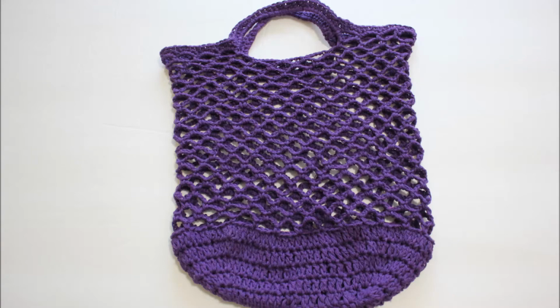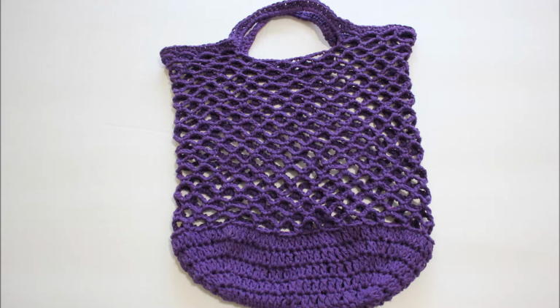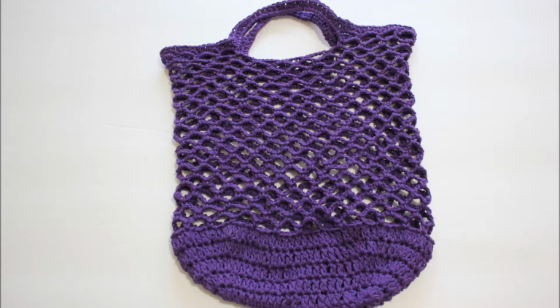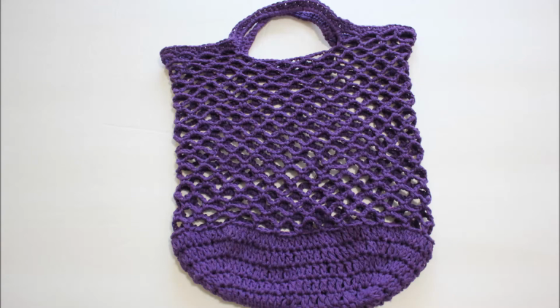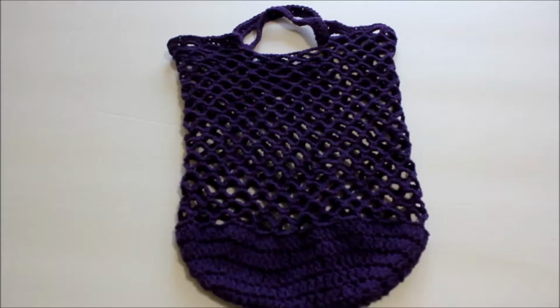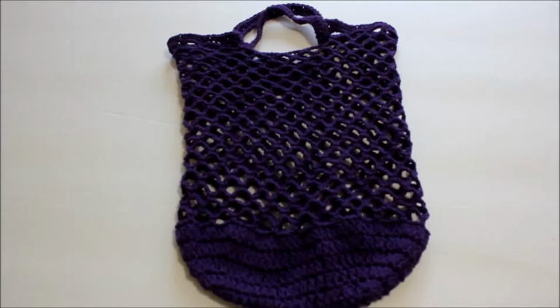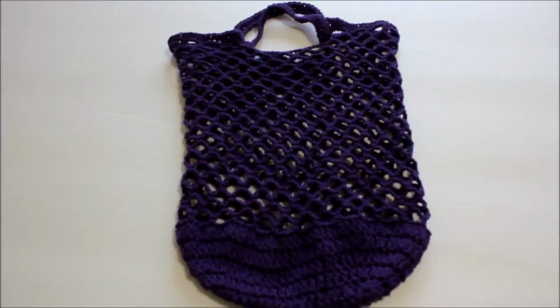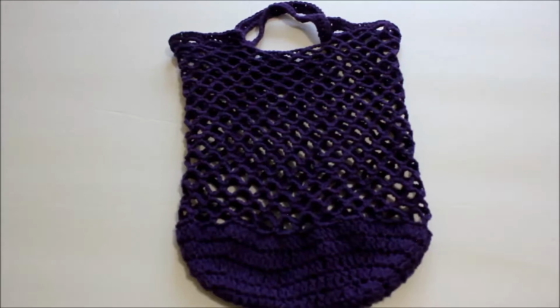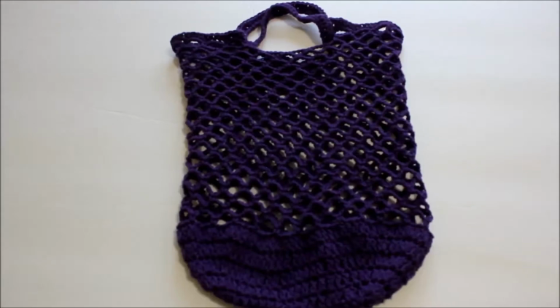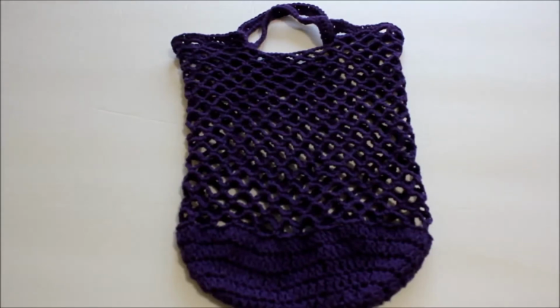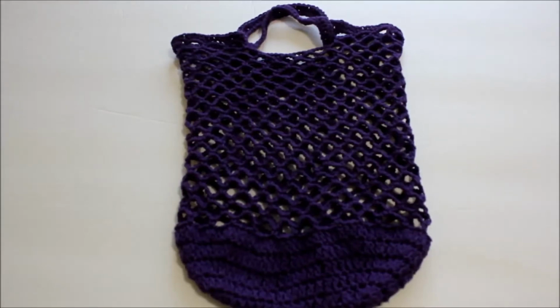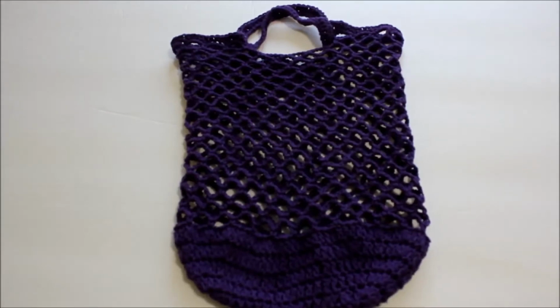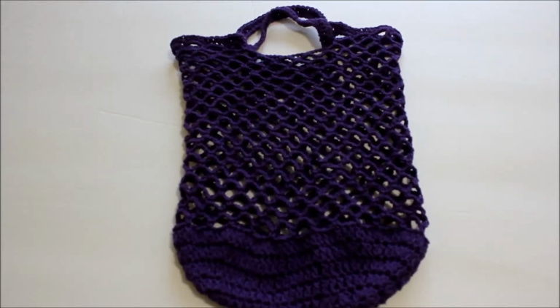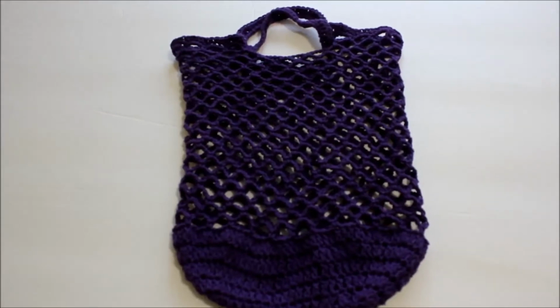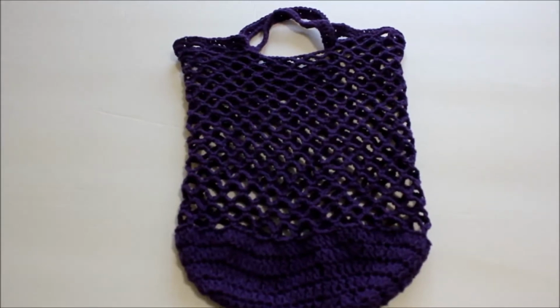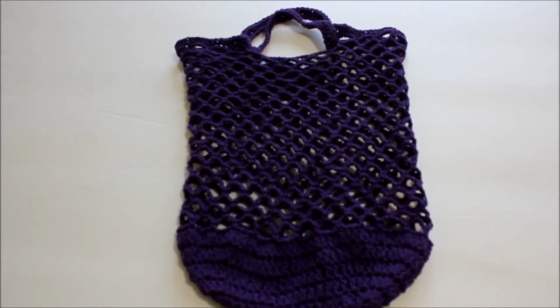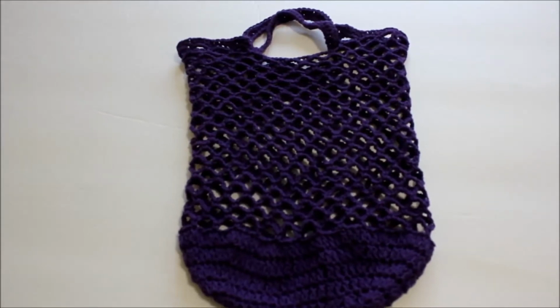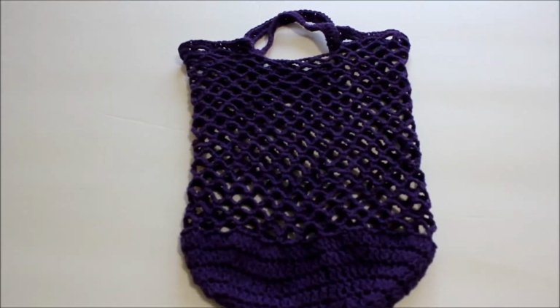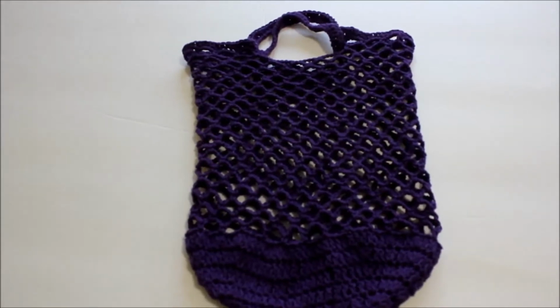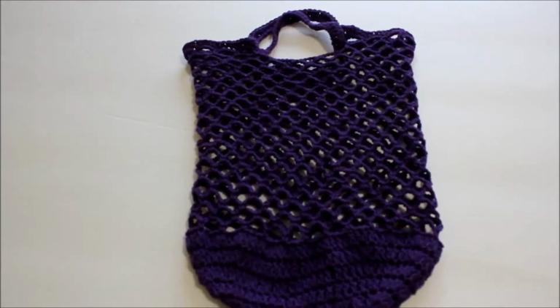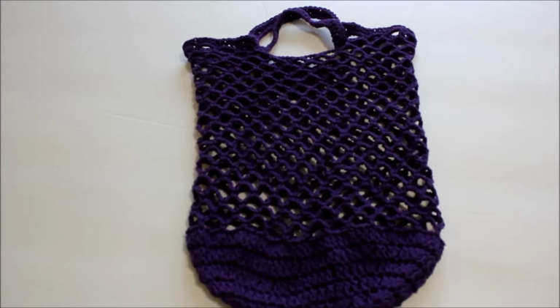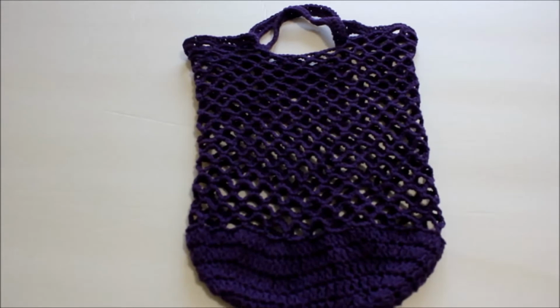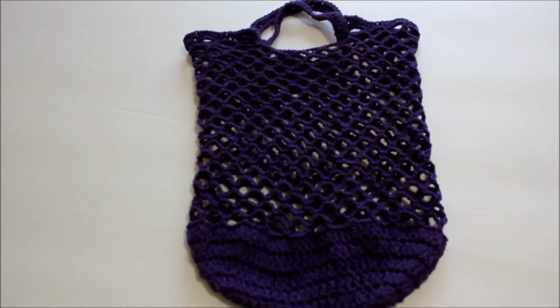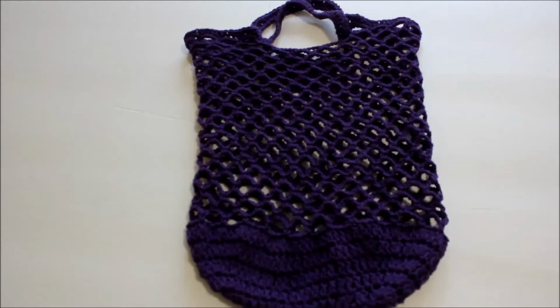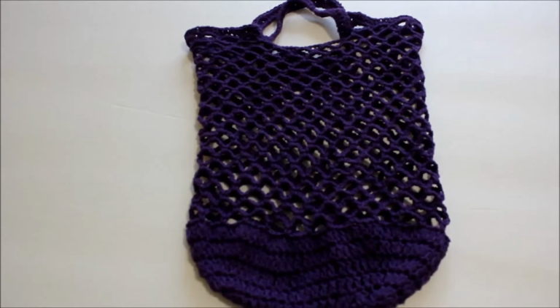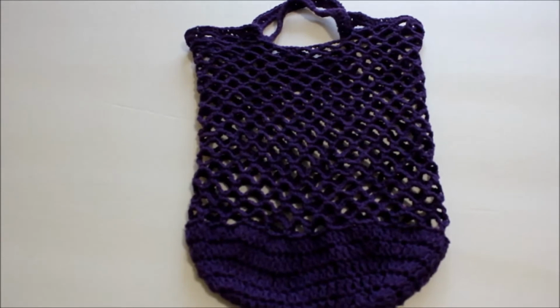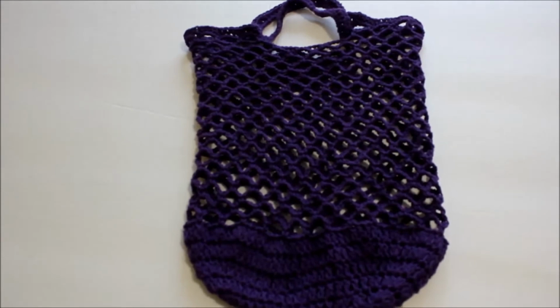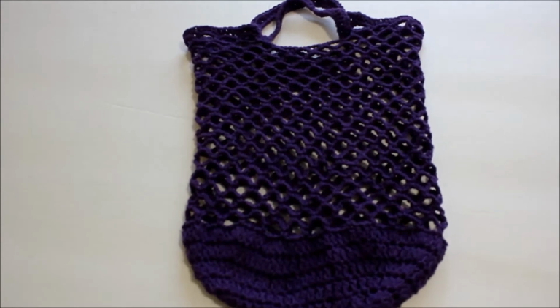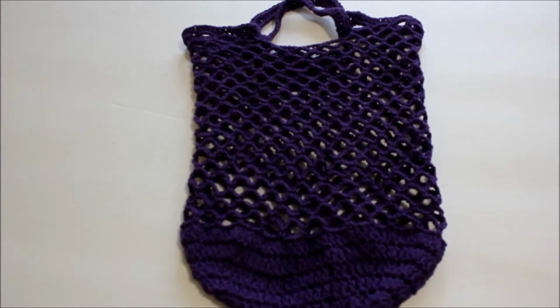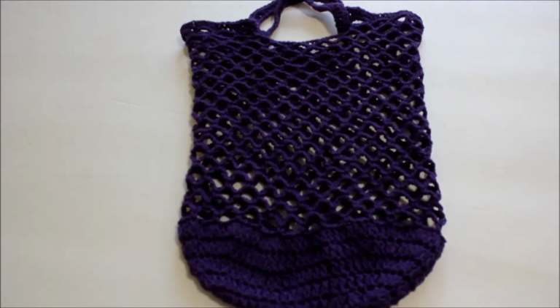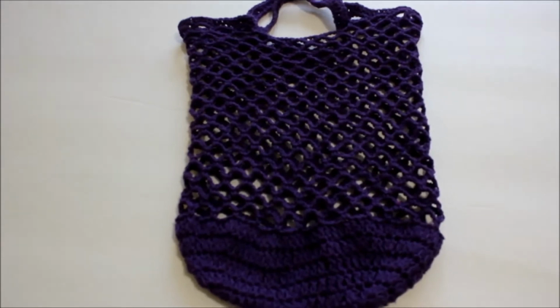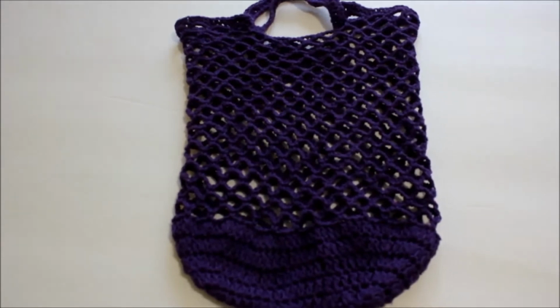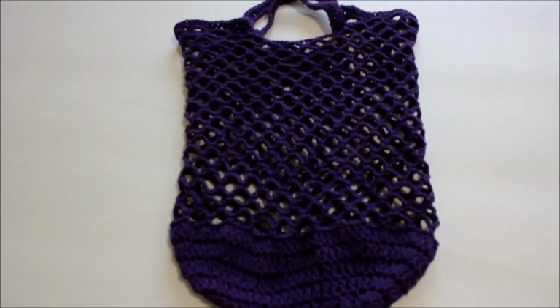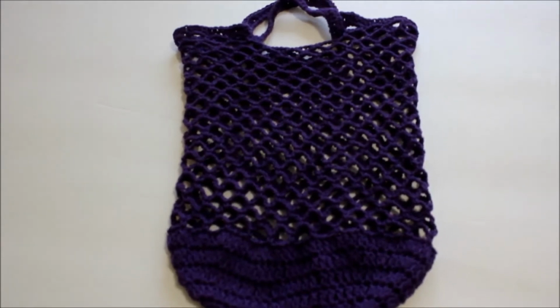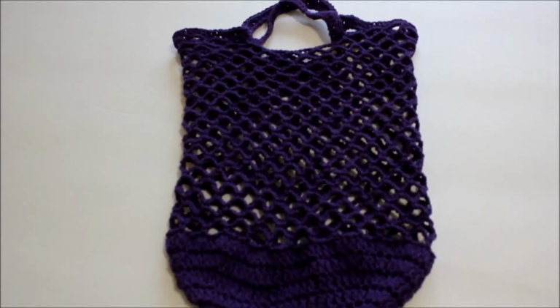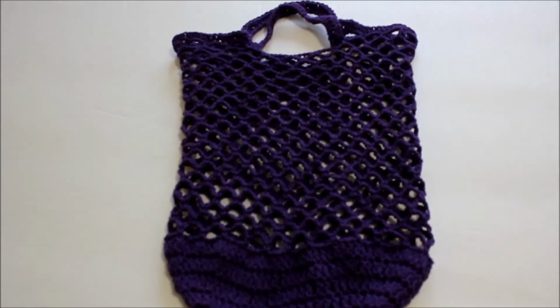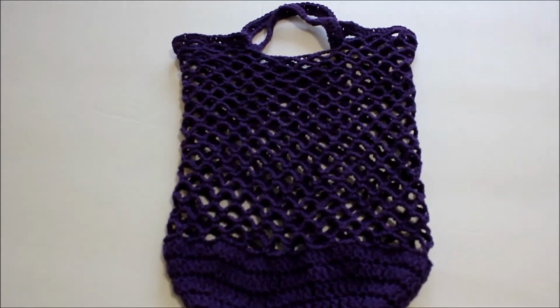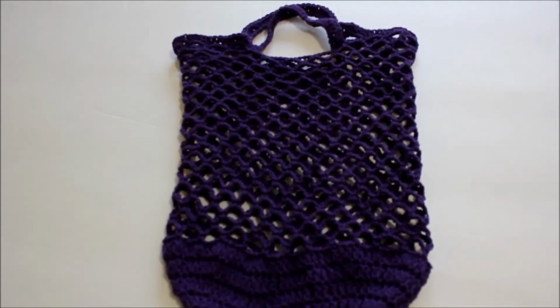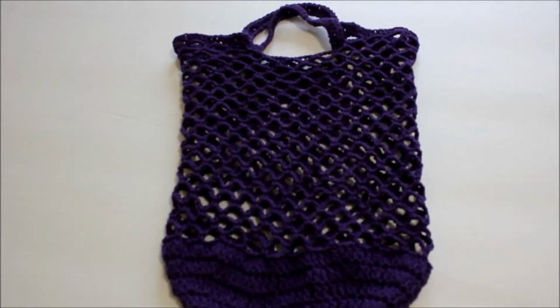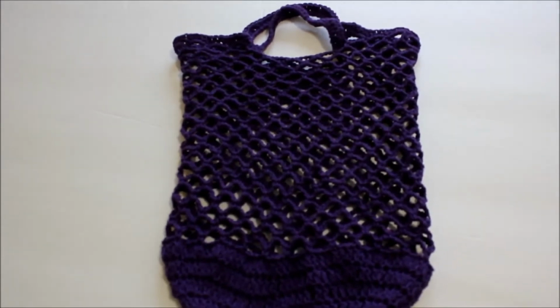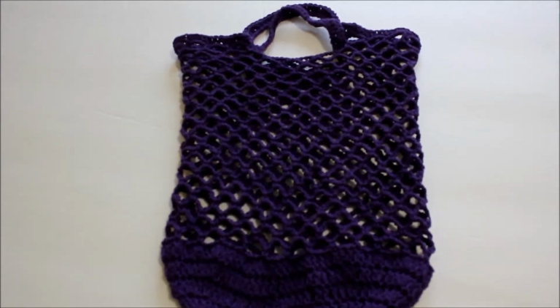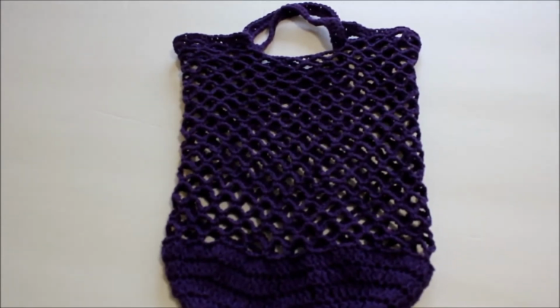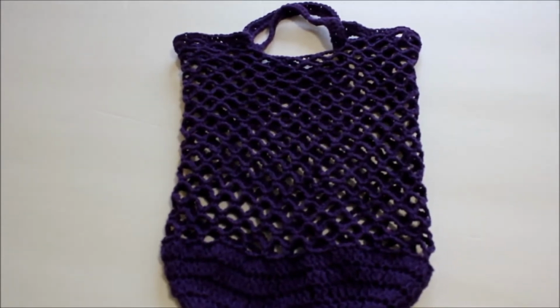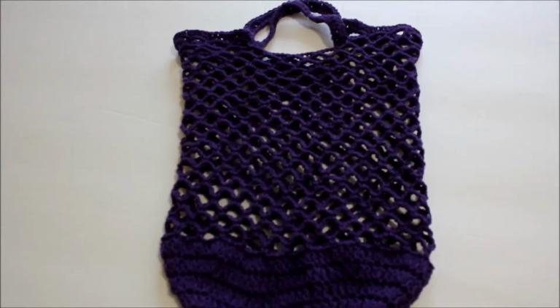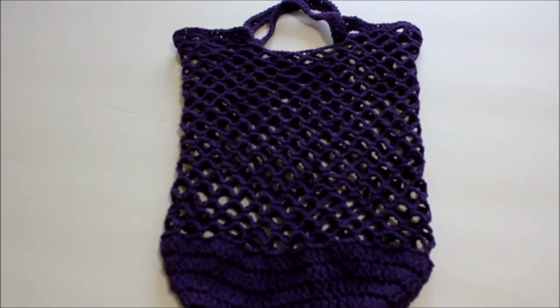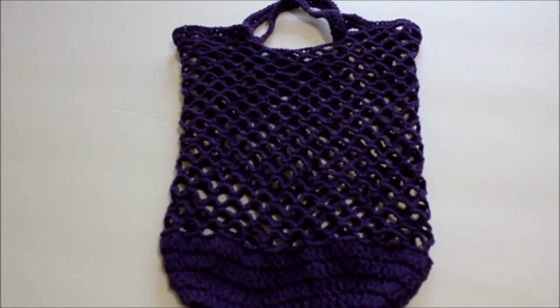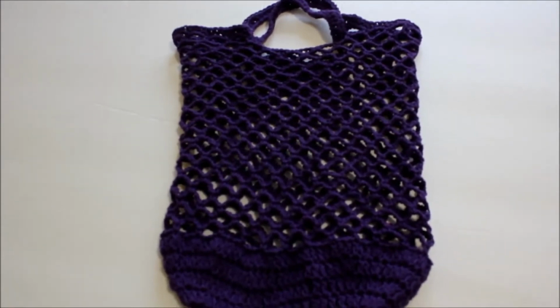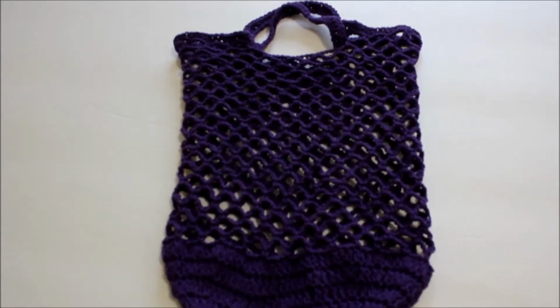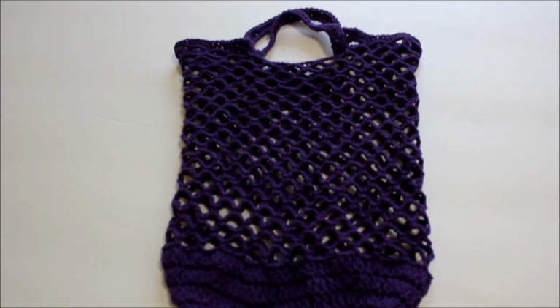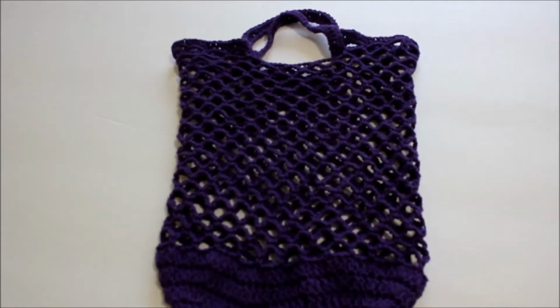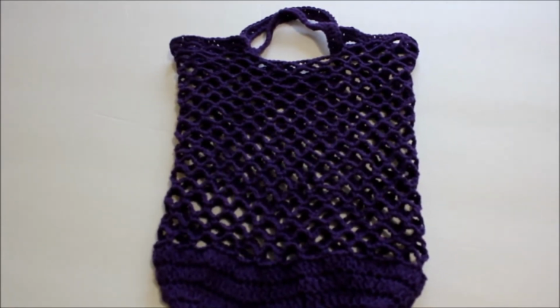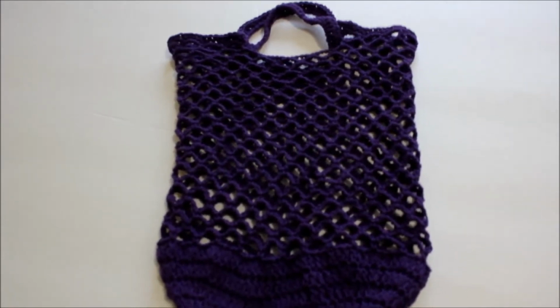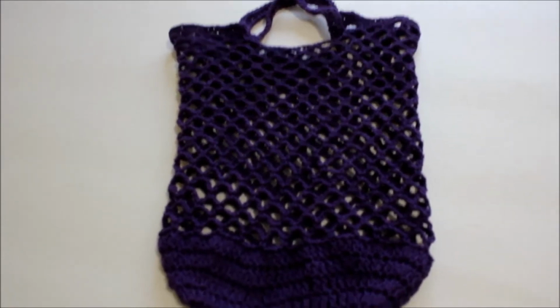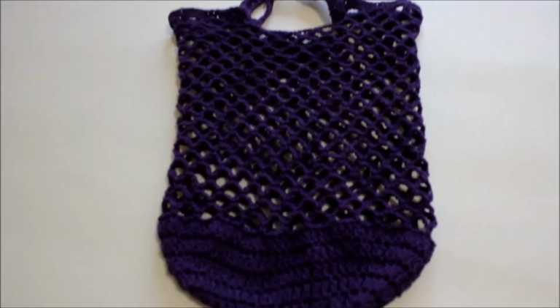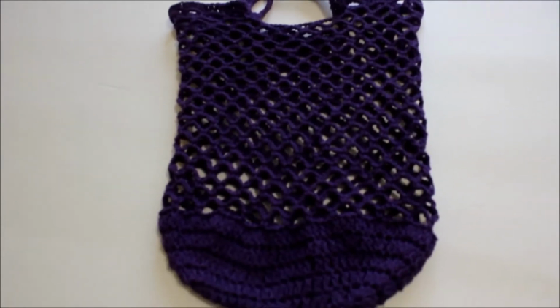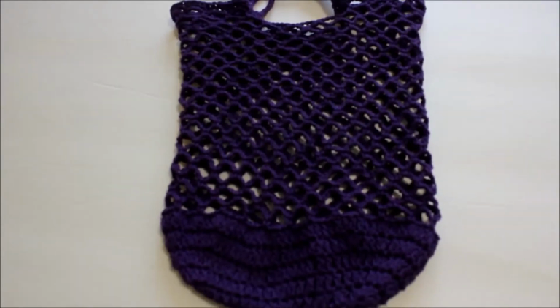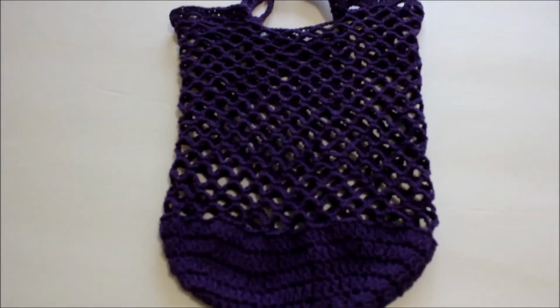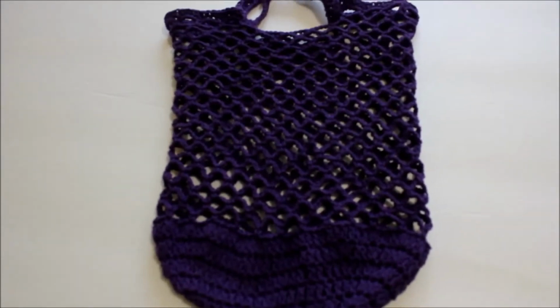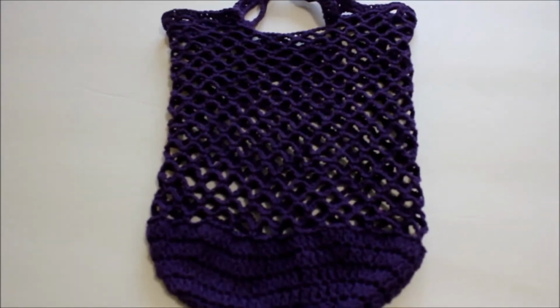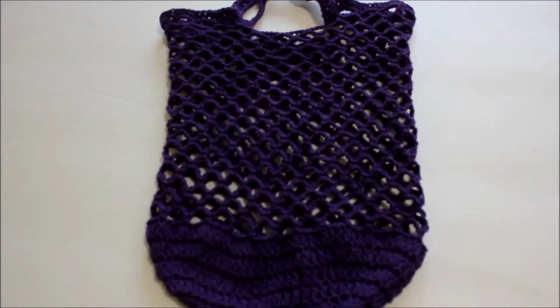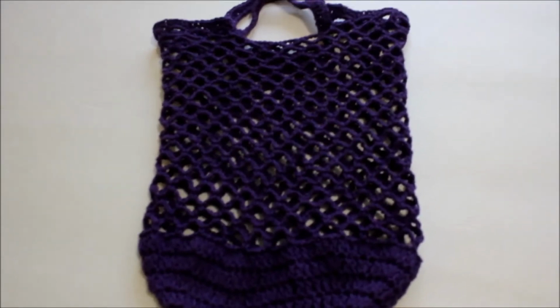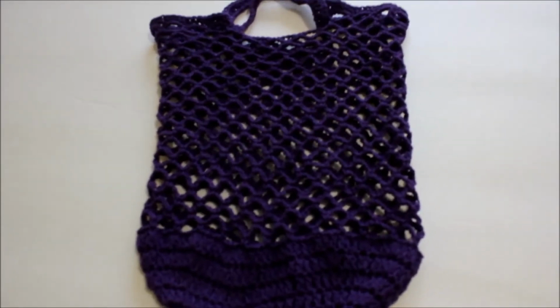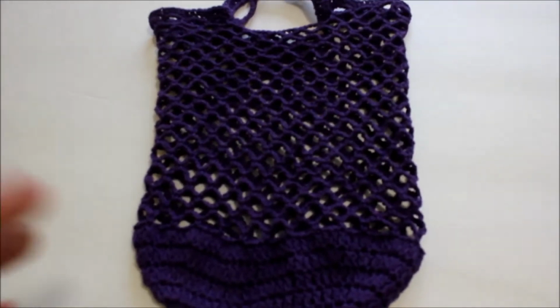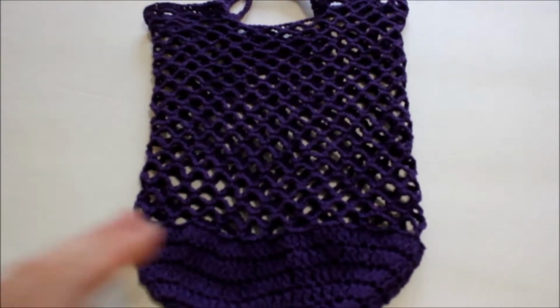Hi, this is Frida. Welcome to my channel. Today I will be demonstrating how to crochet this lovely bag.